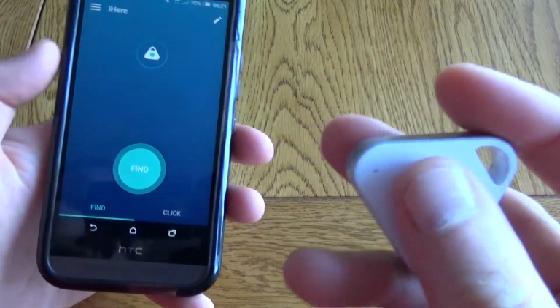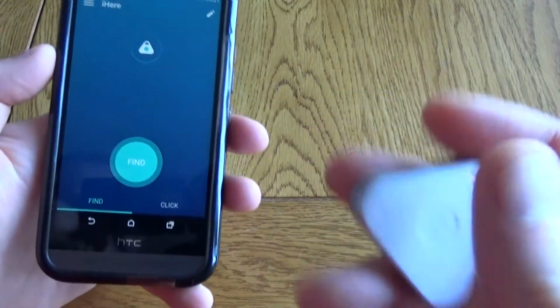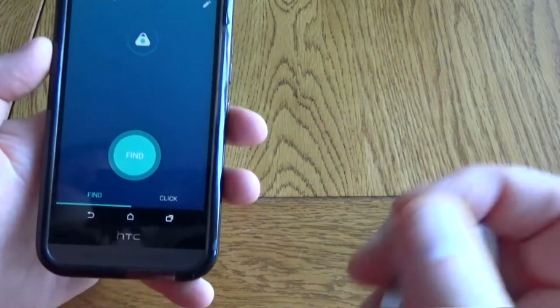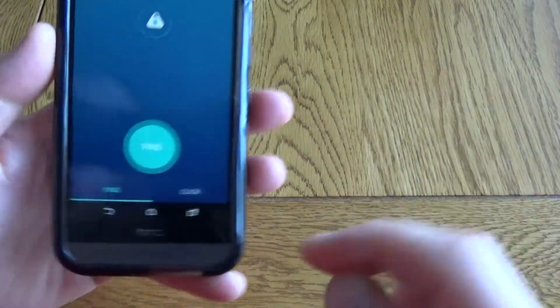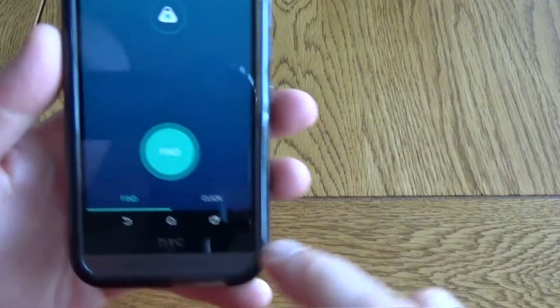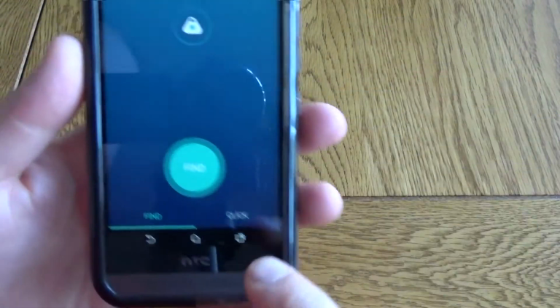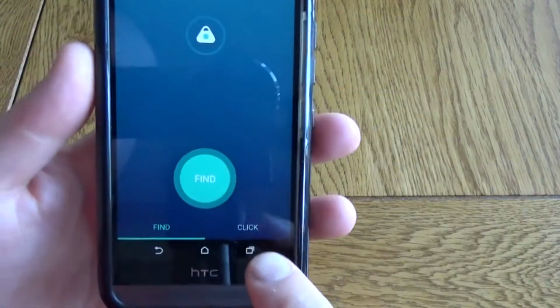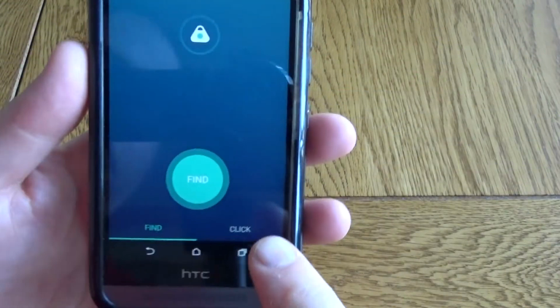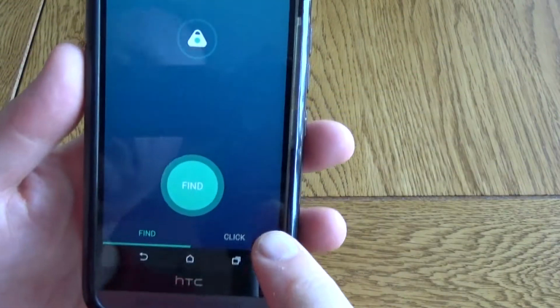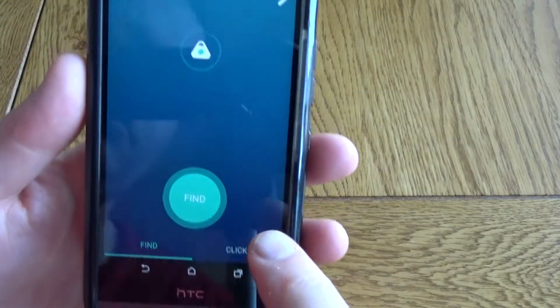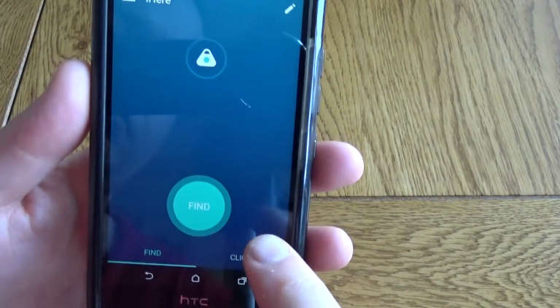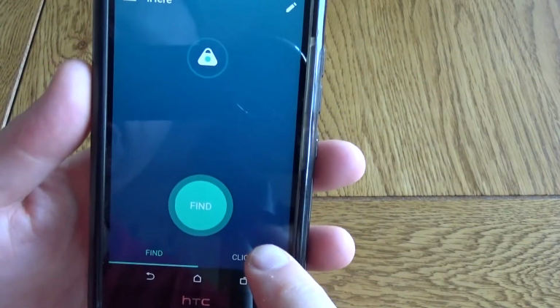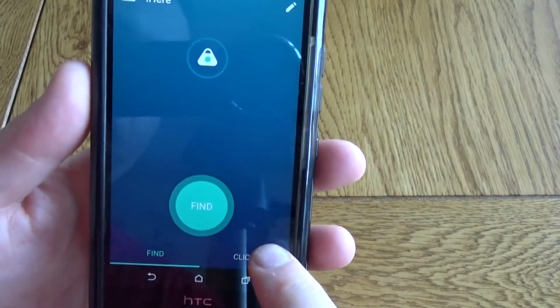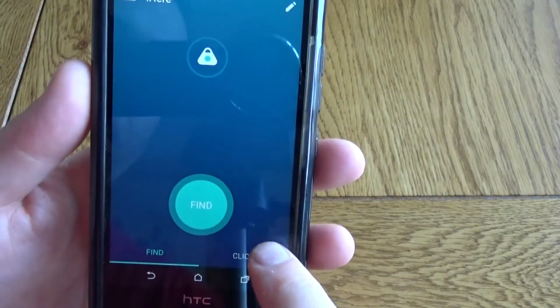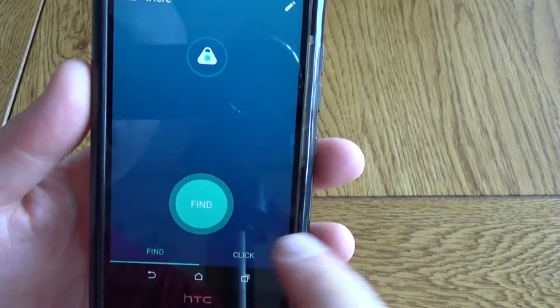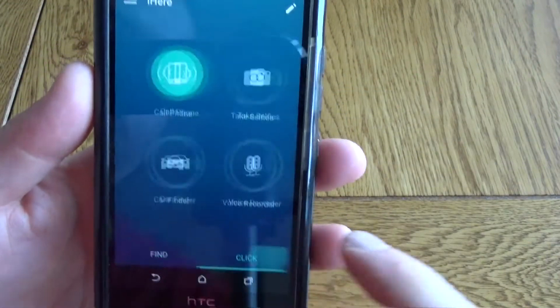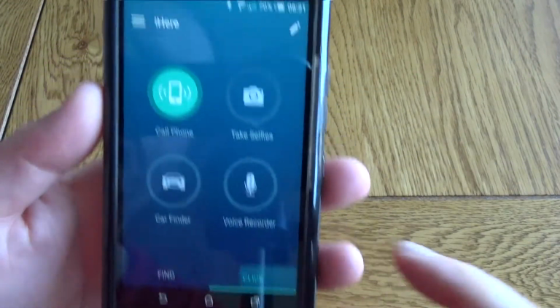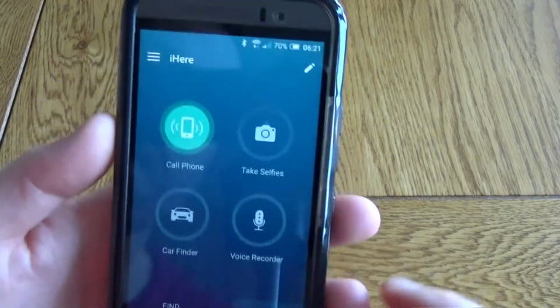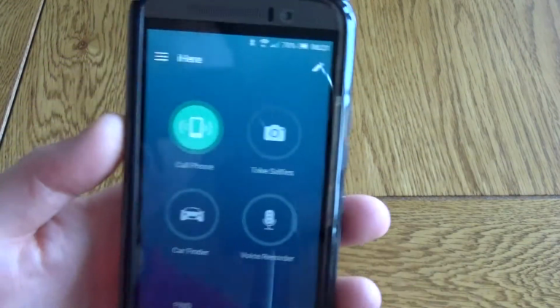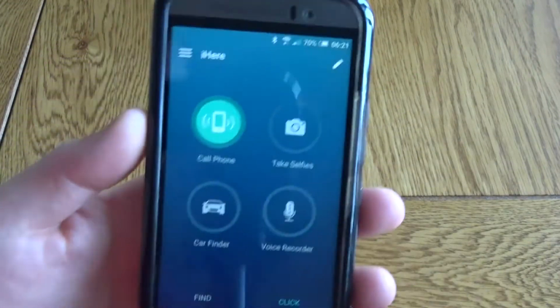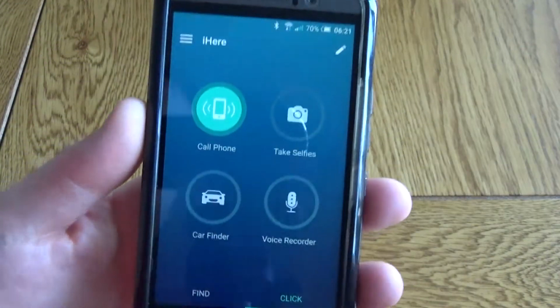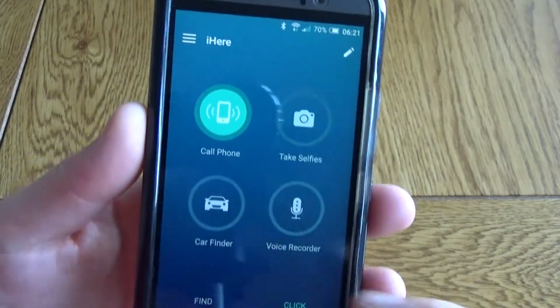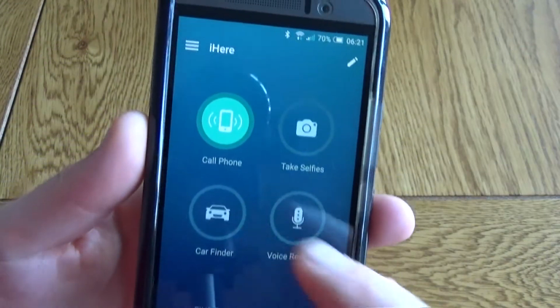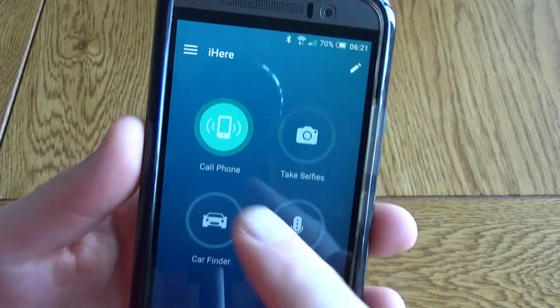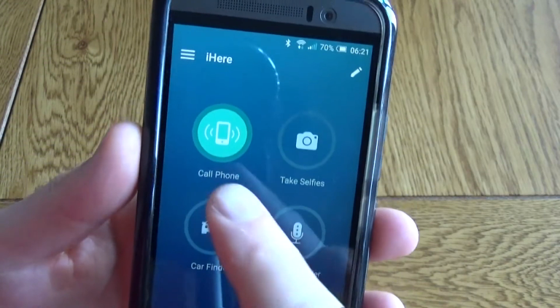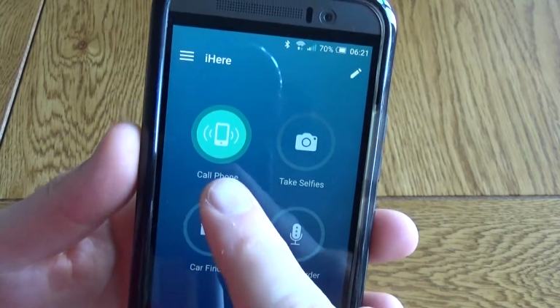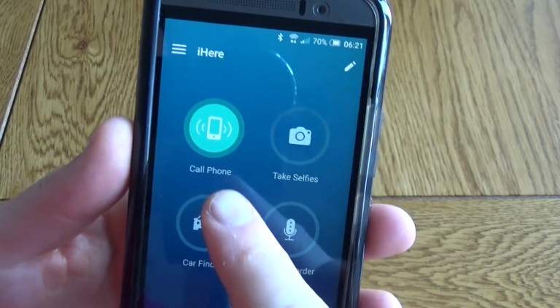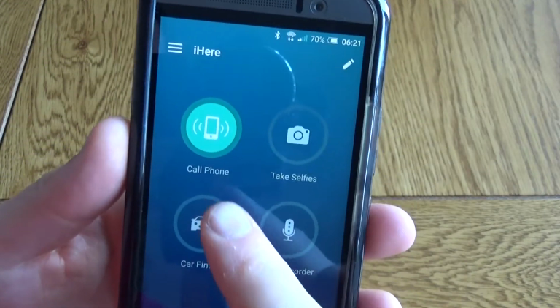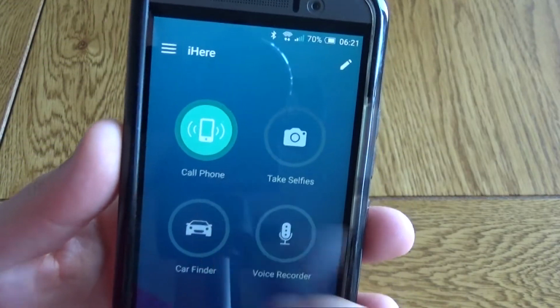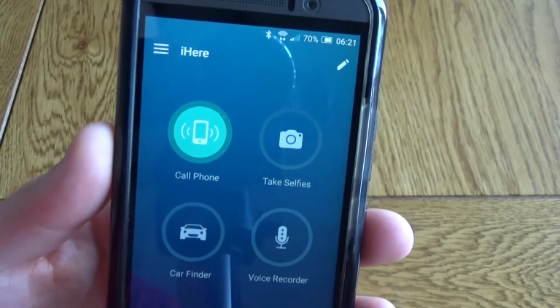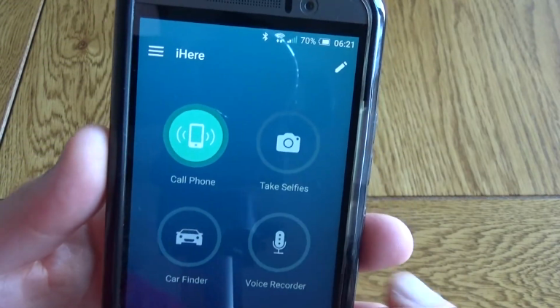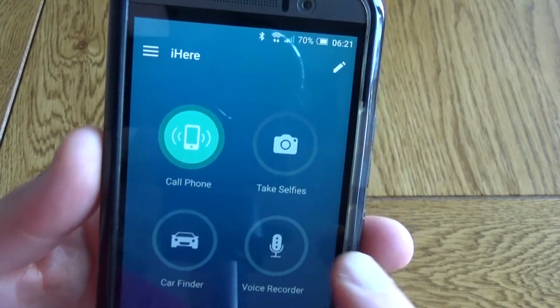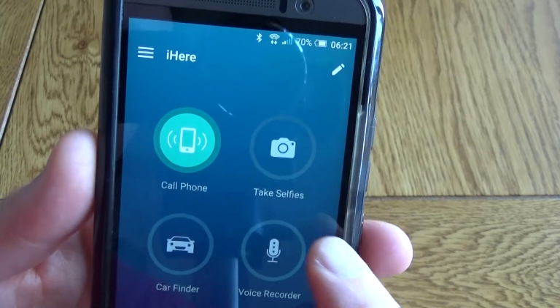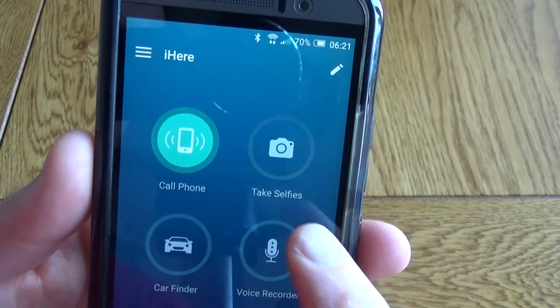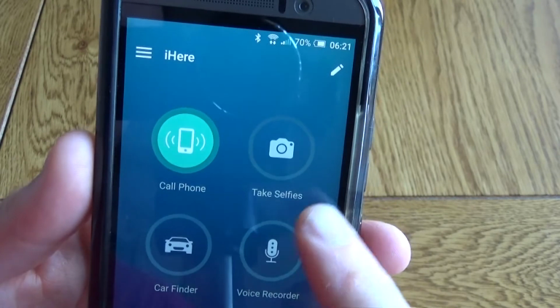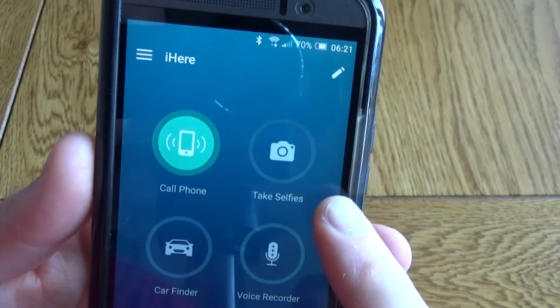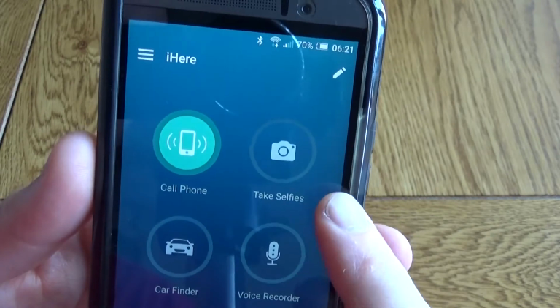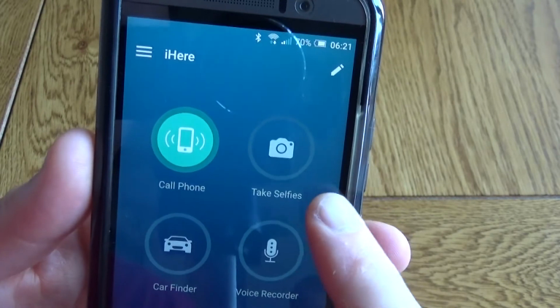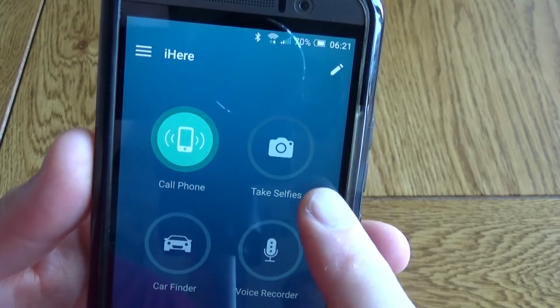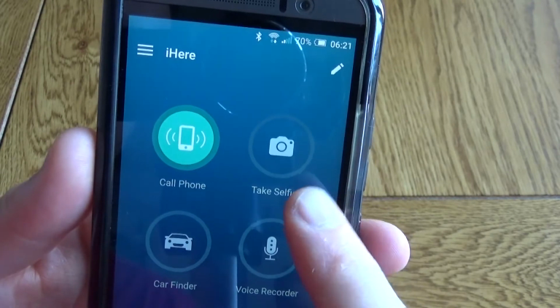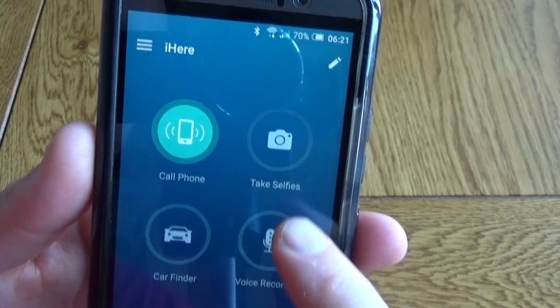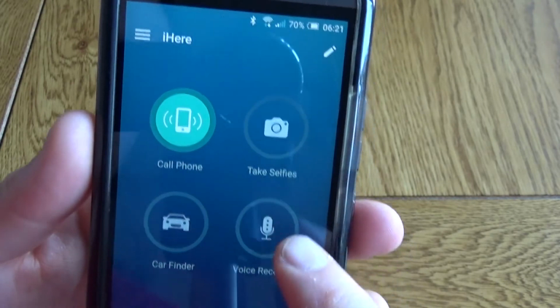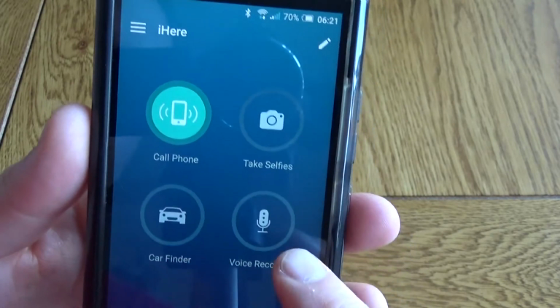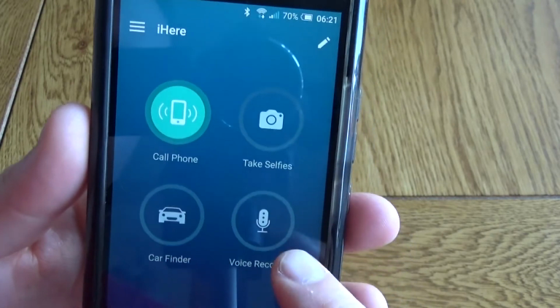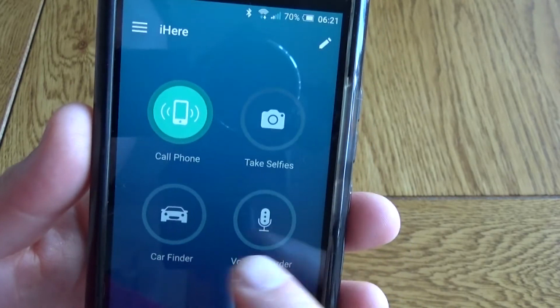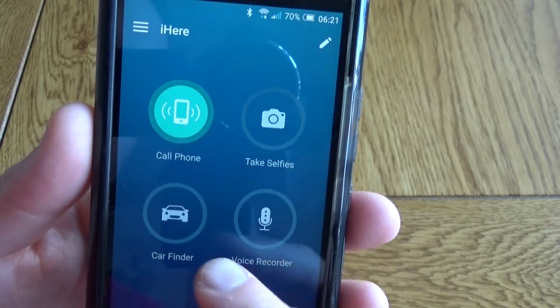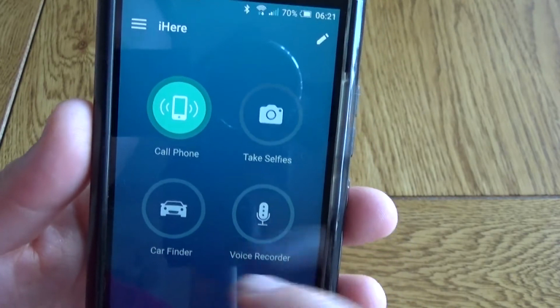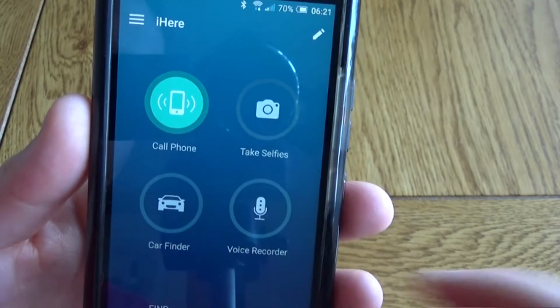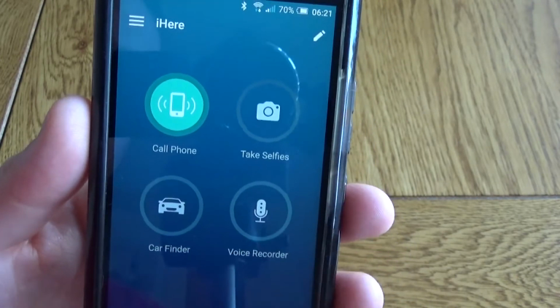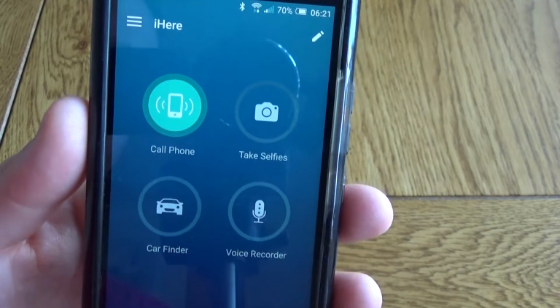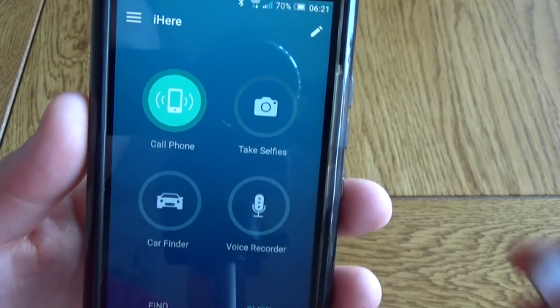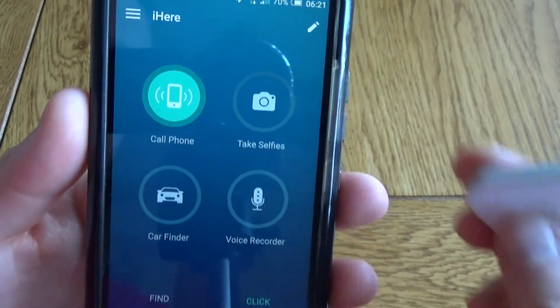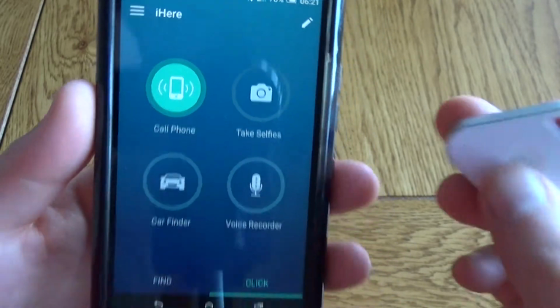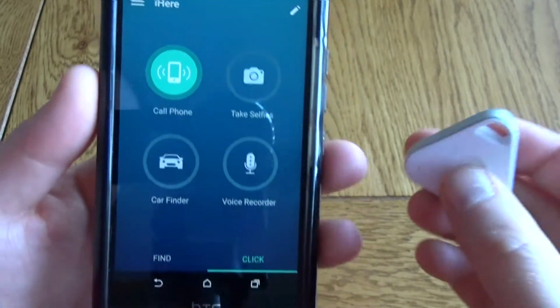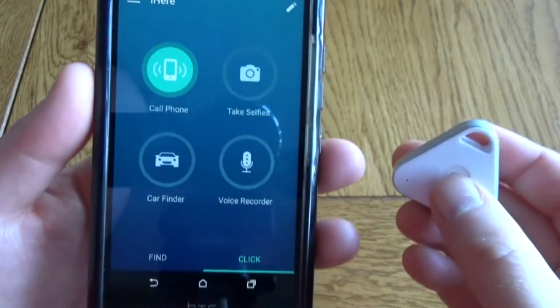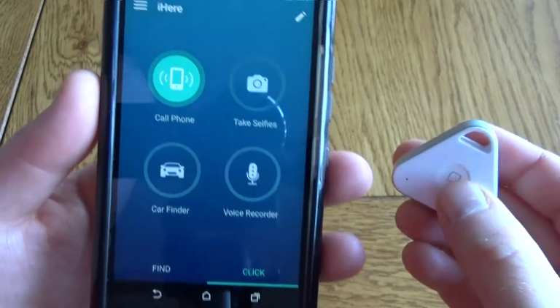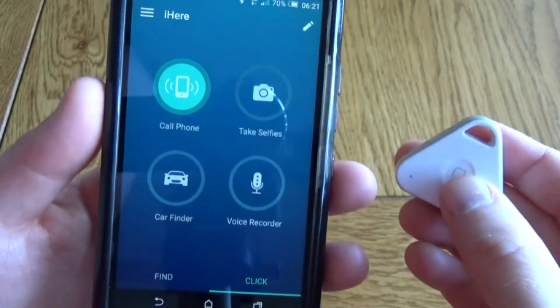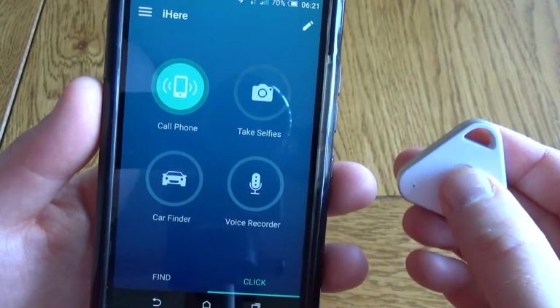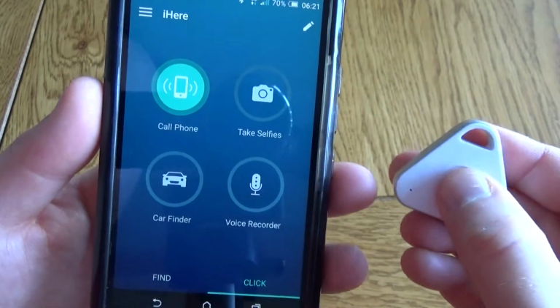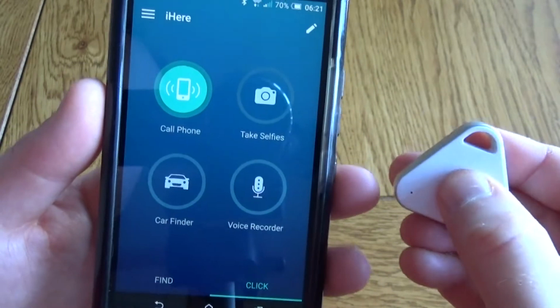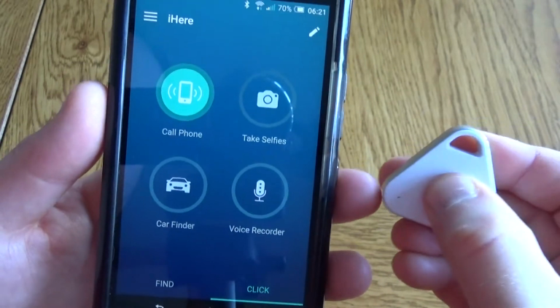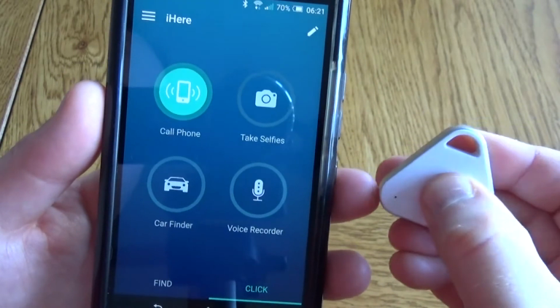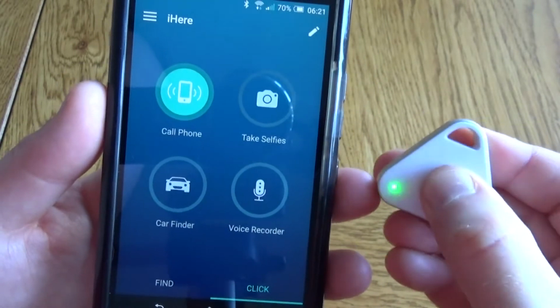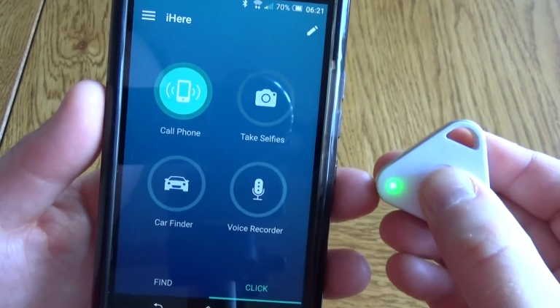So you press the button and you can assign it — for example, you can assign it to make your phone ring. So if you've lost your phone, just press the button.